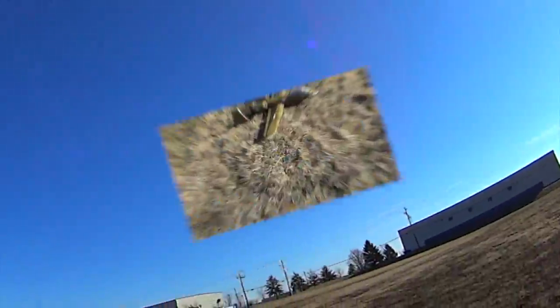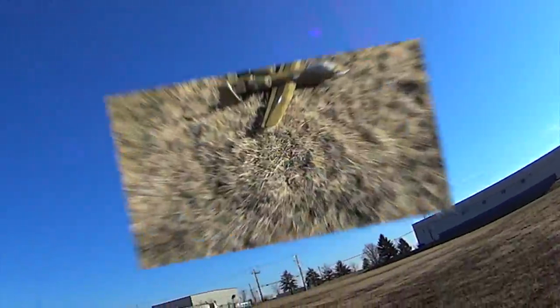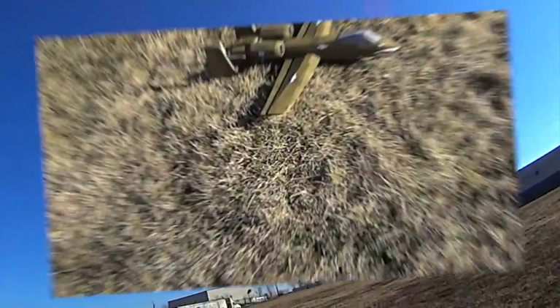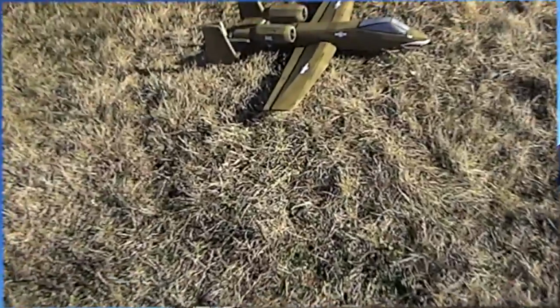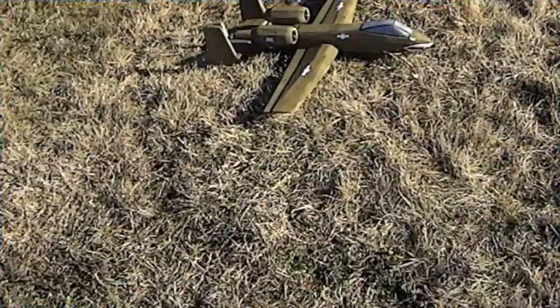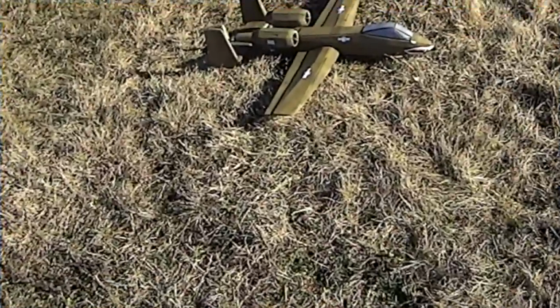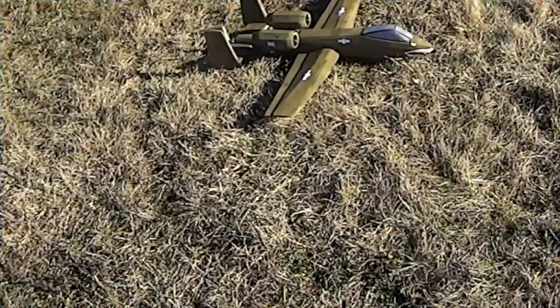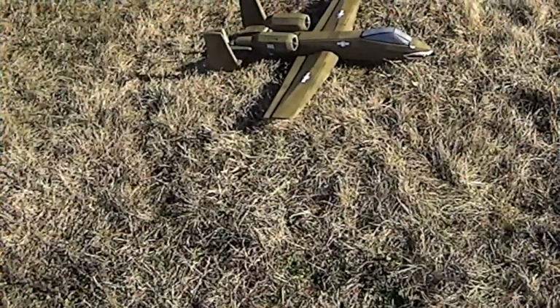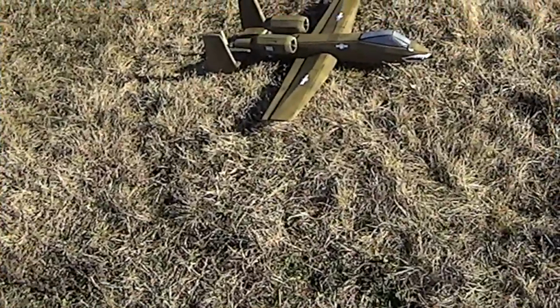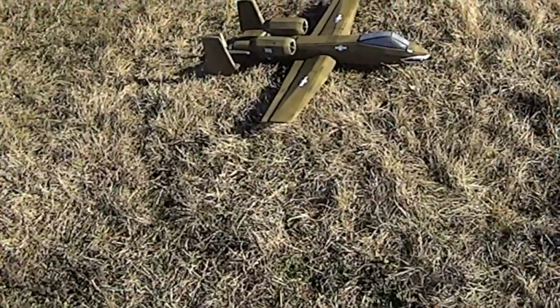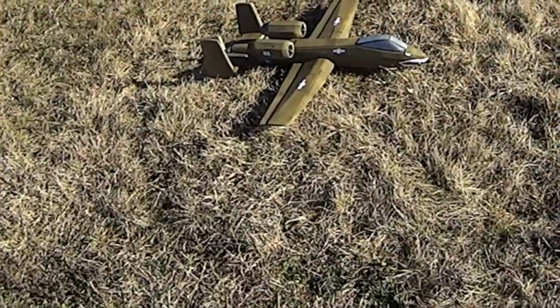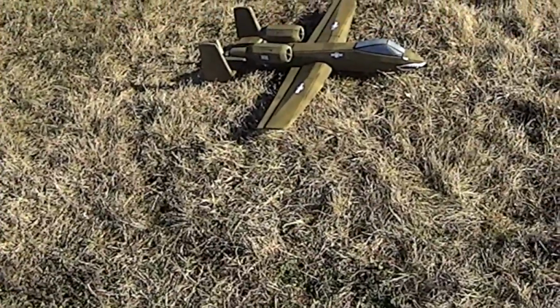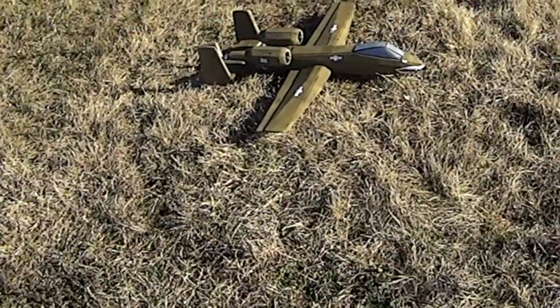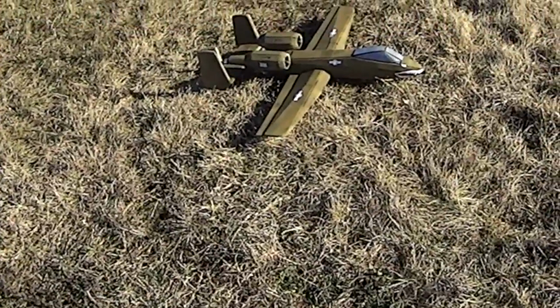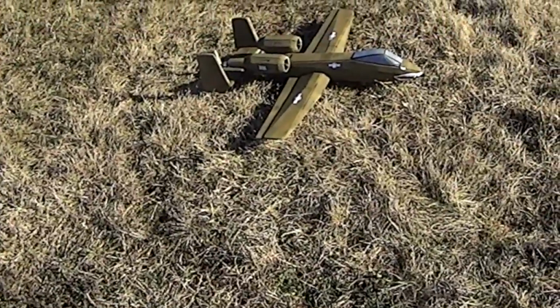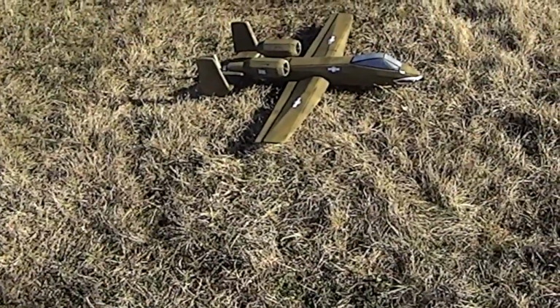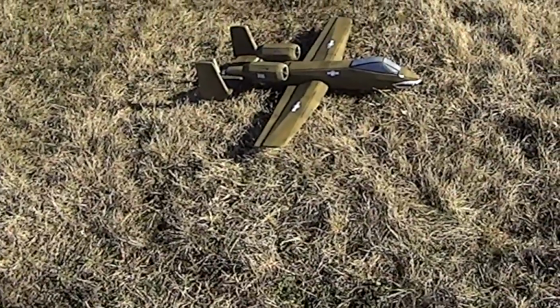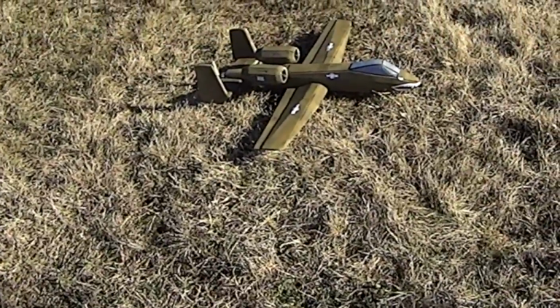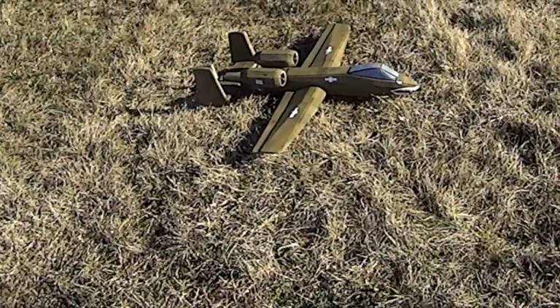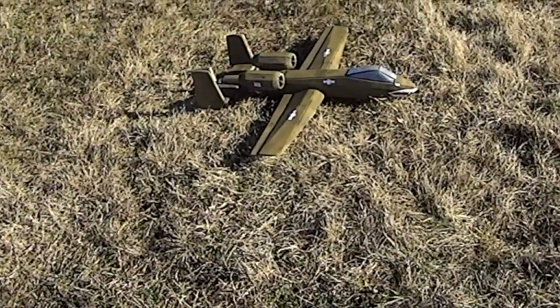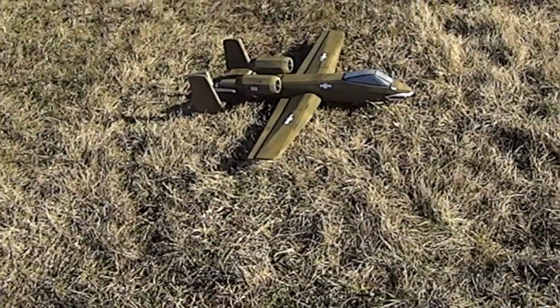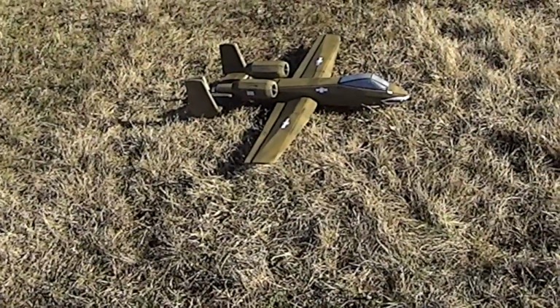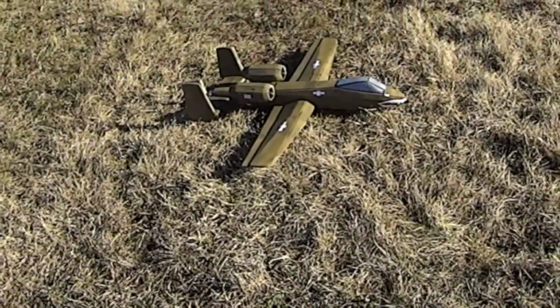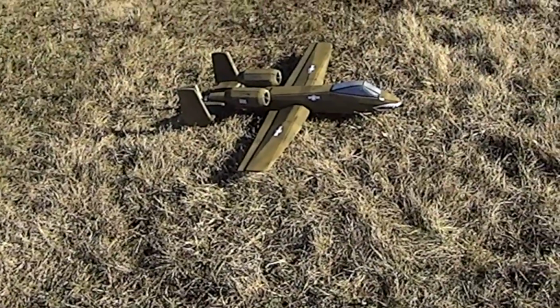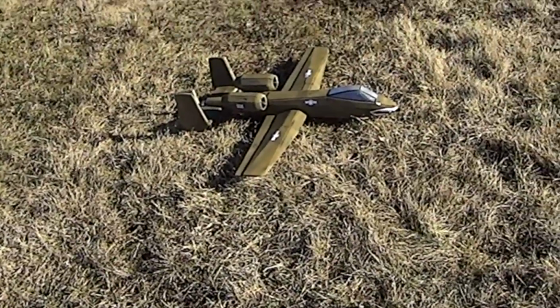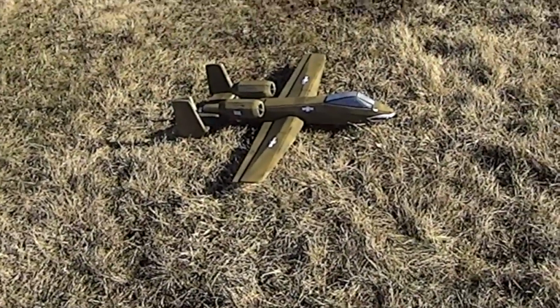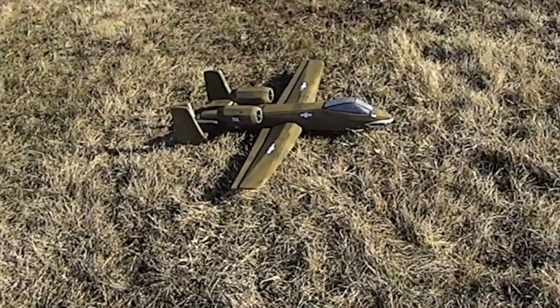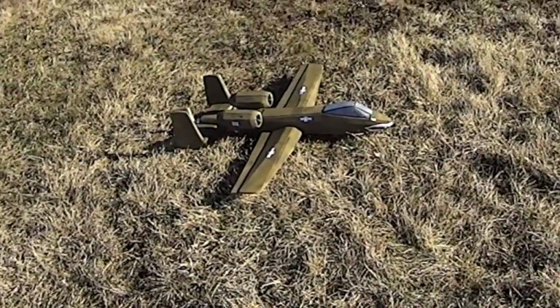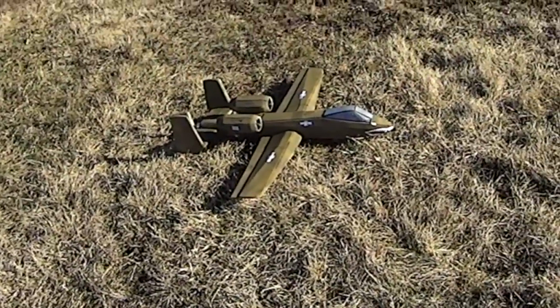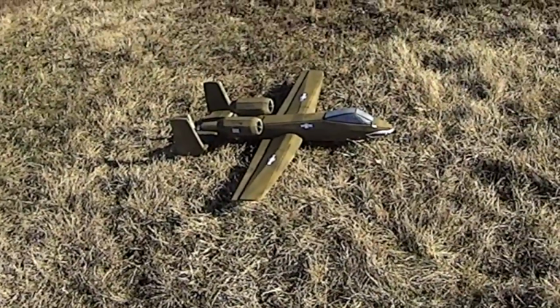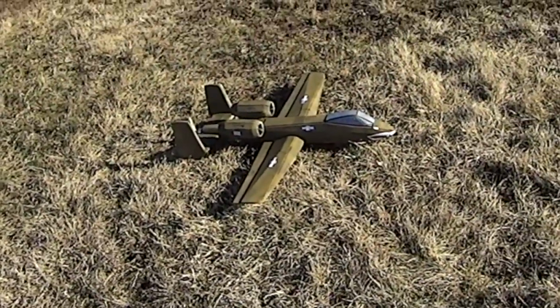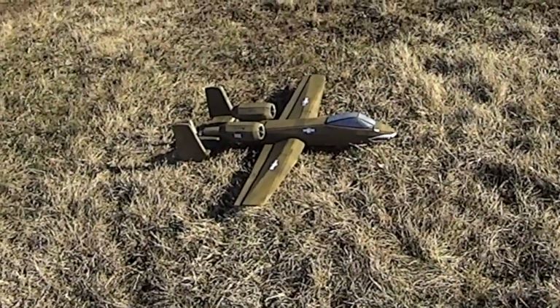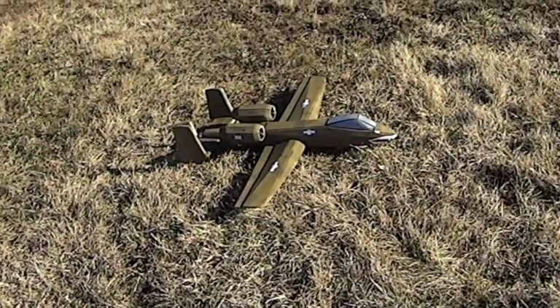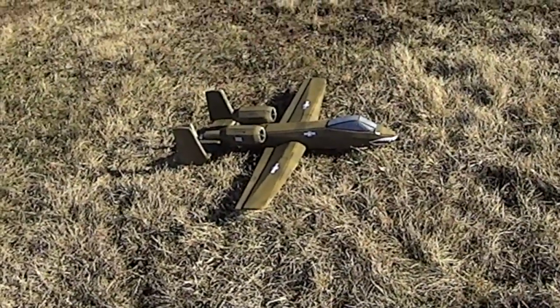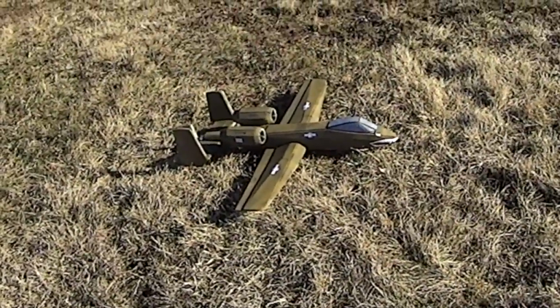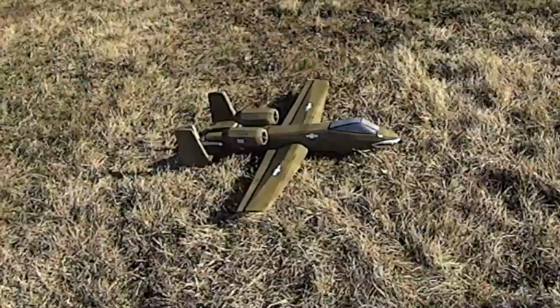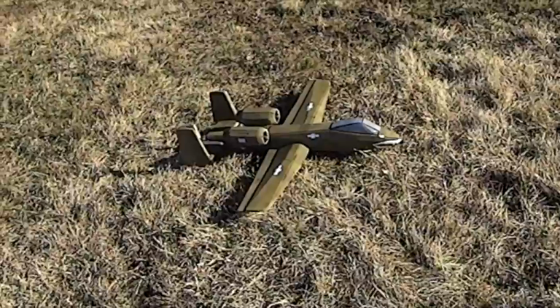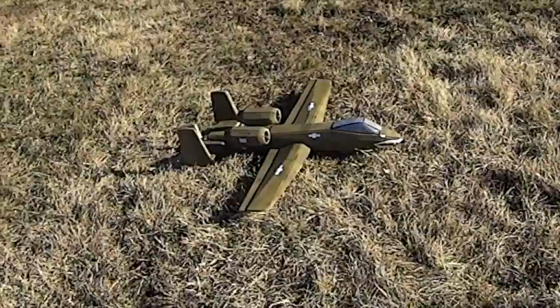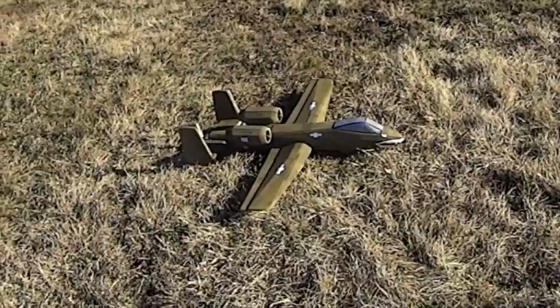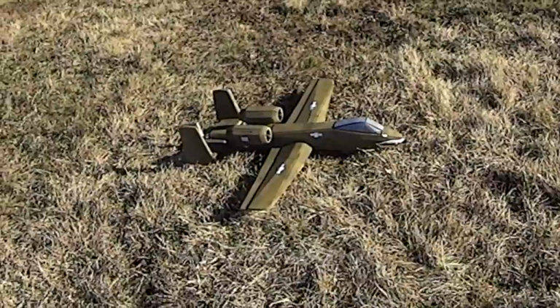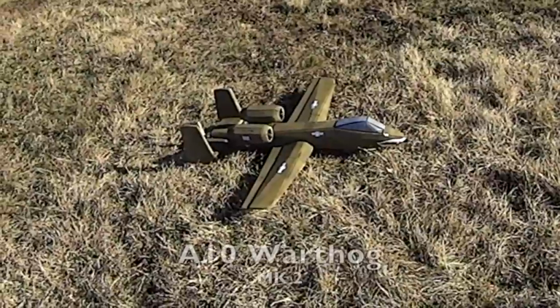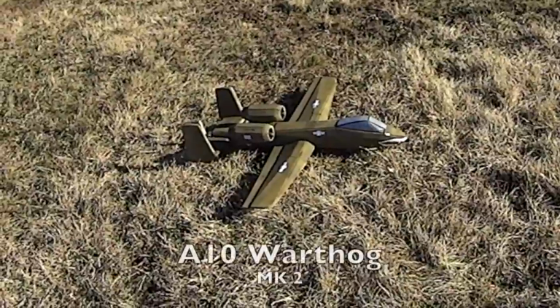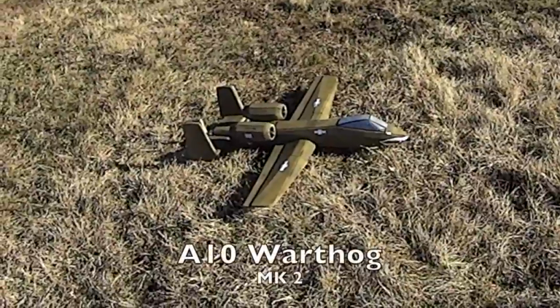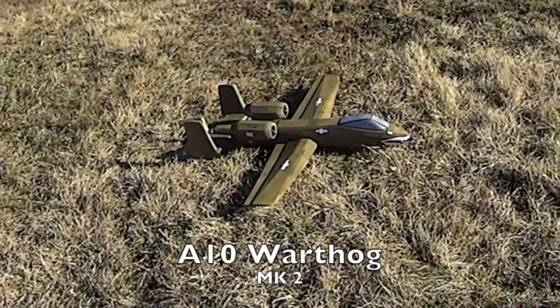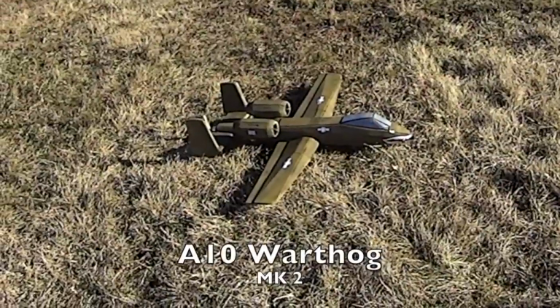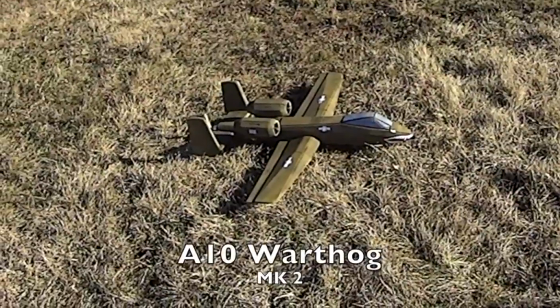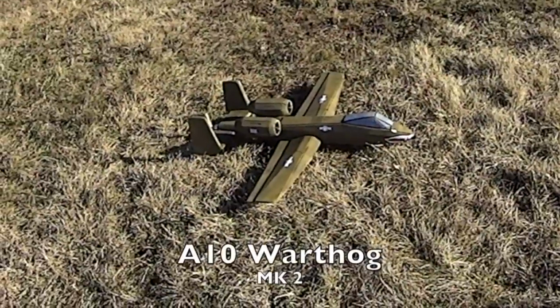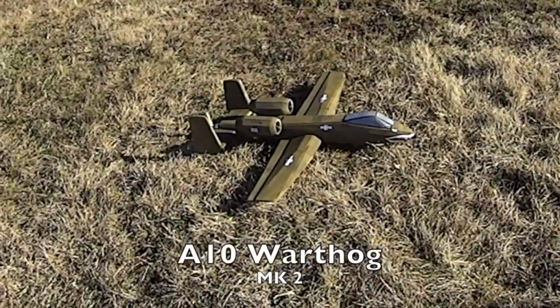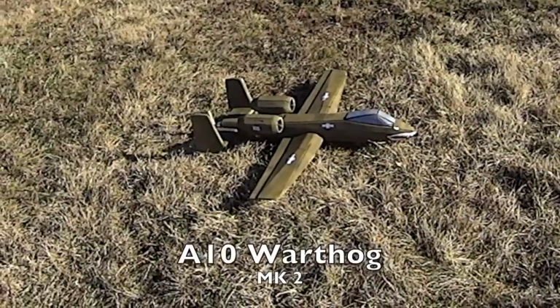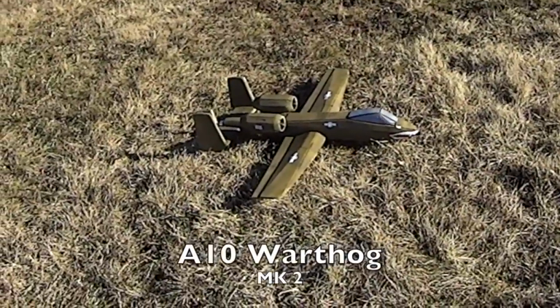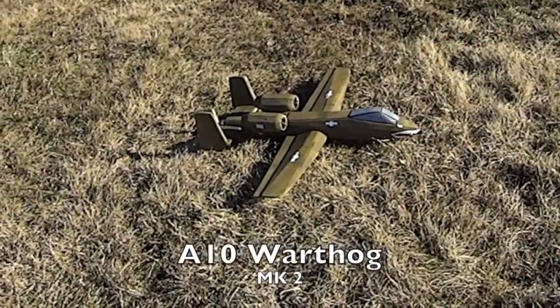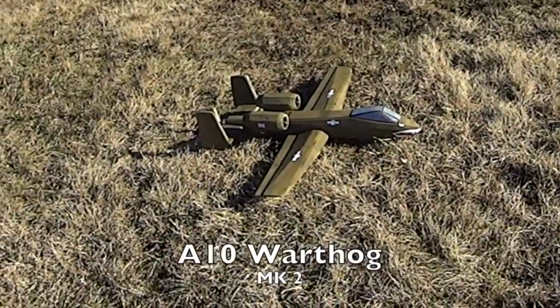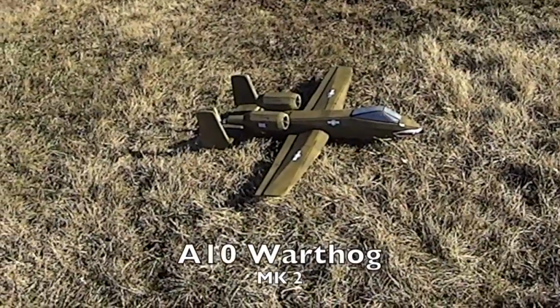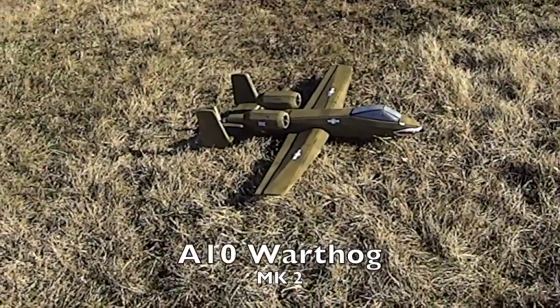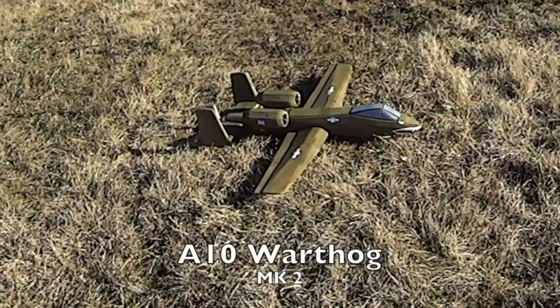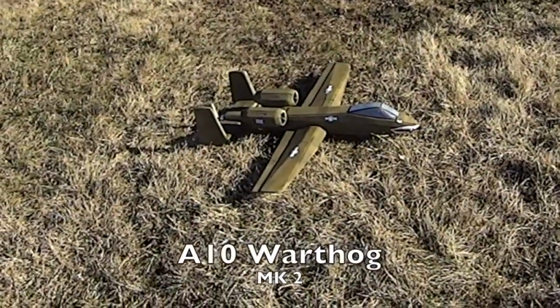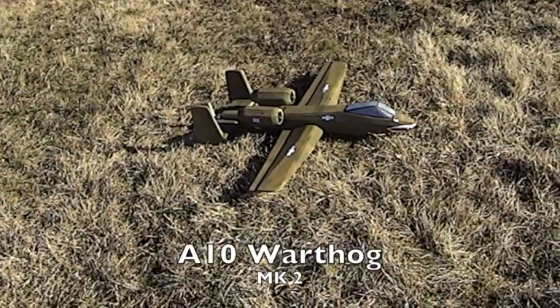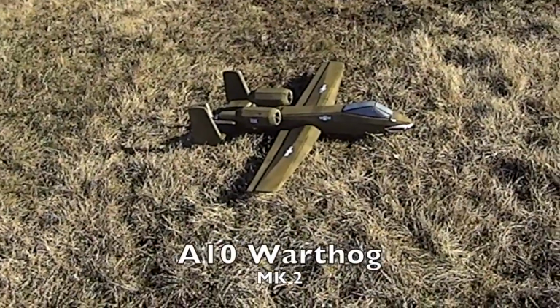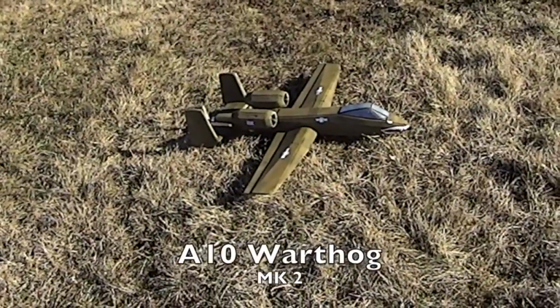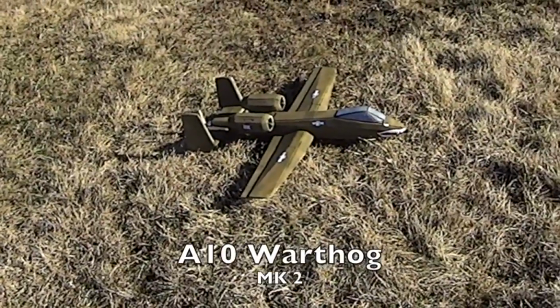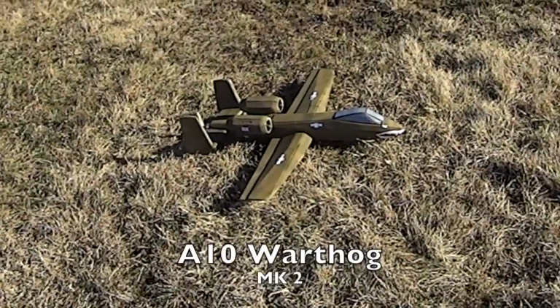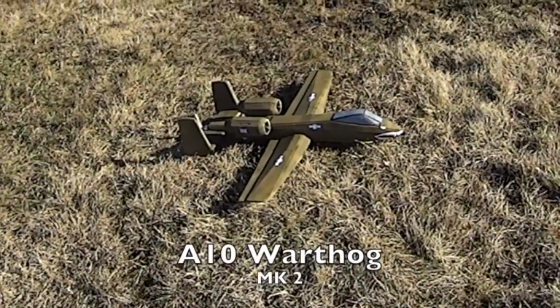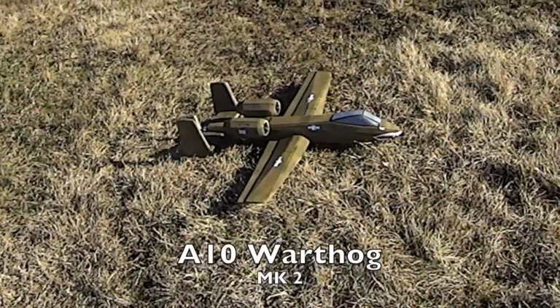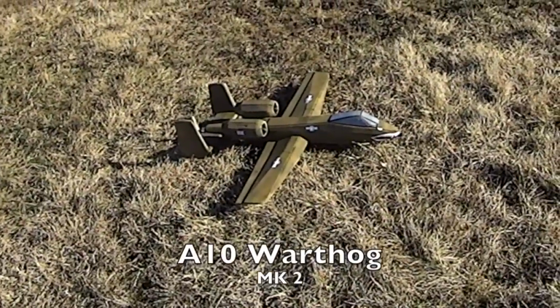This is Greg from FRC Foamies. I'm at the field this morning with the FRC Foamies A10 Mark II. This is our second release of the A10.